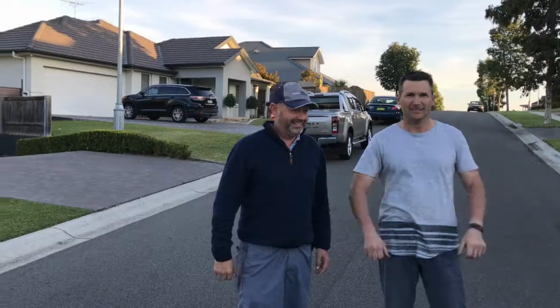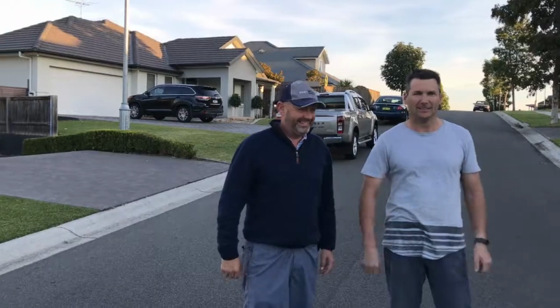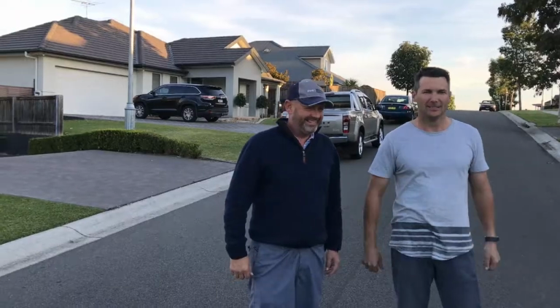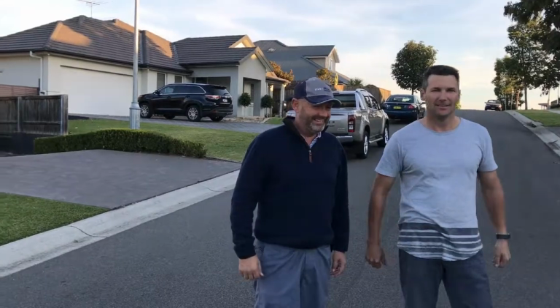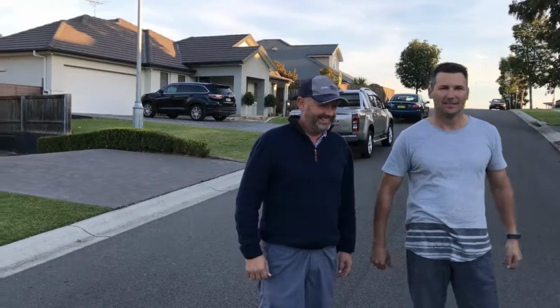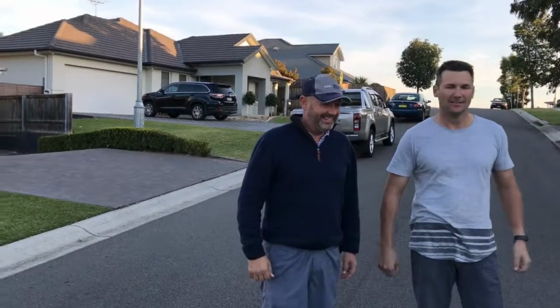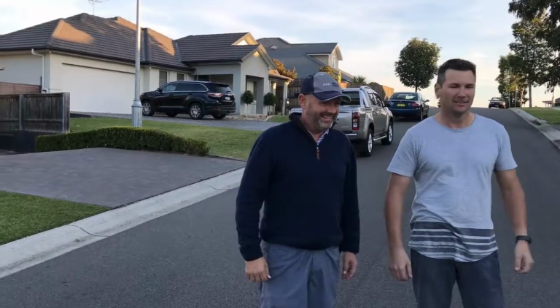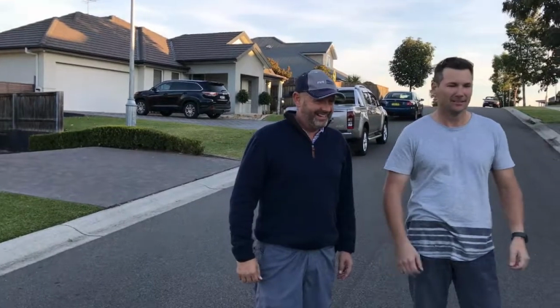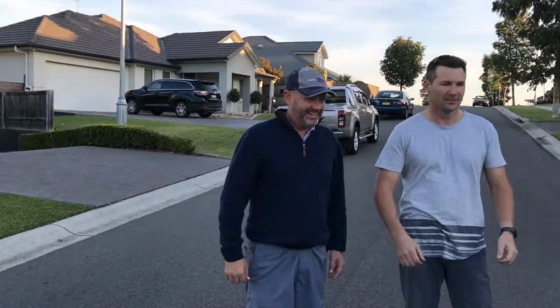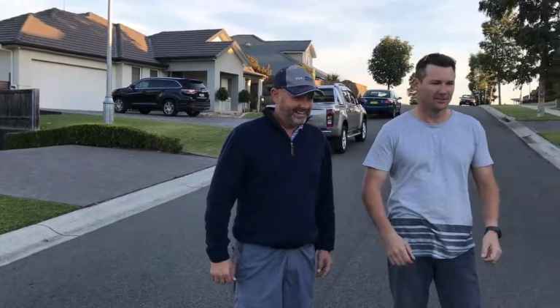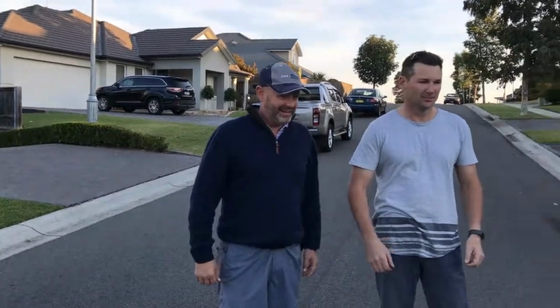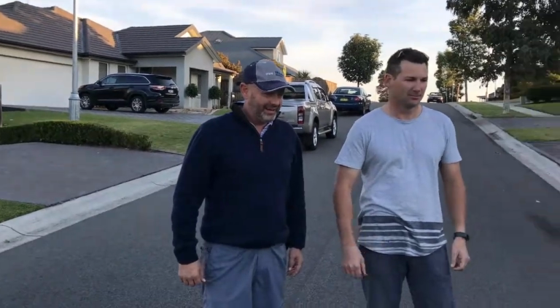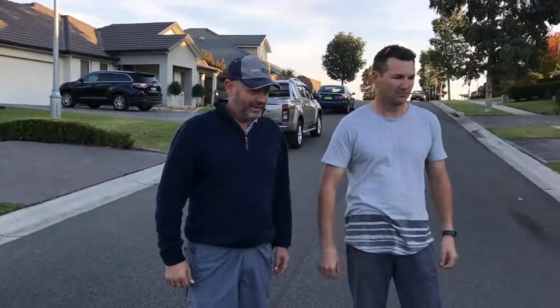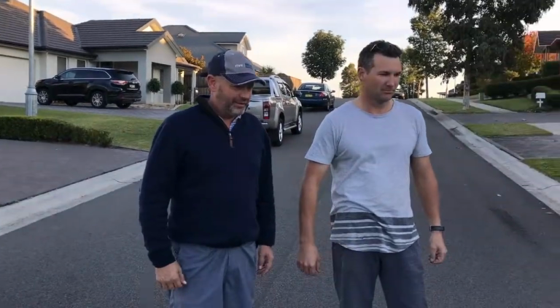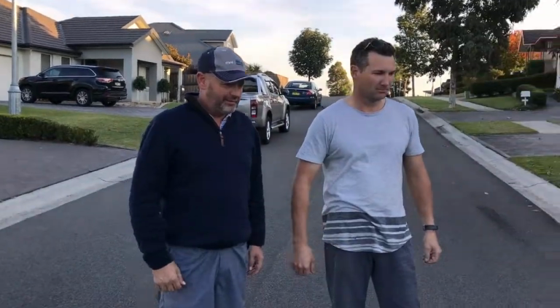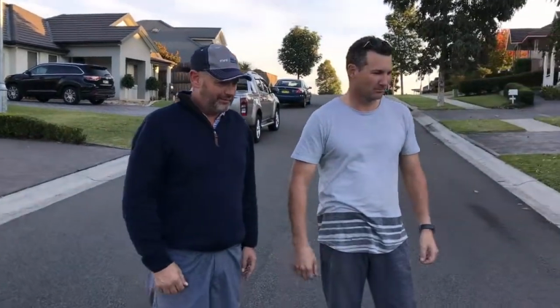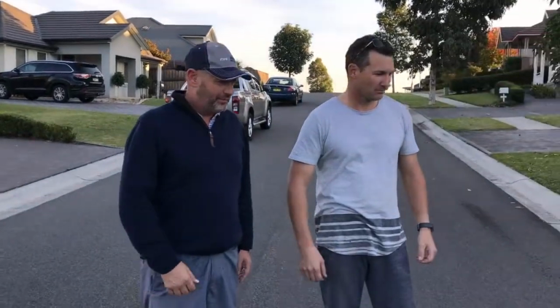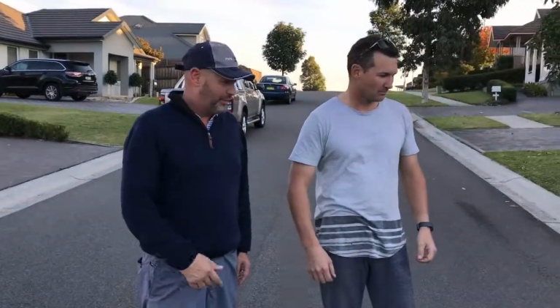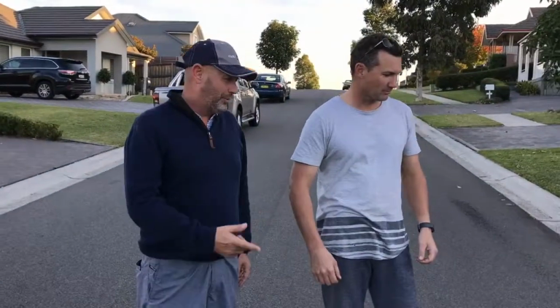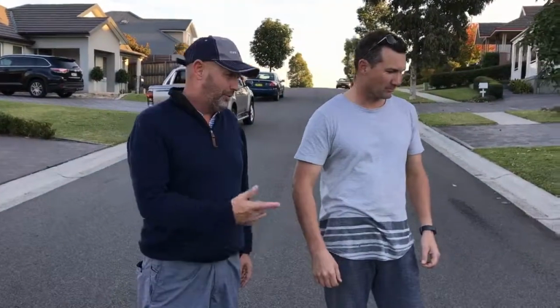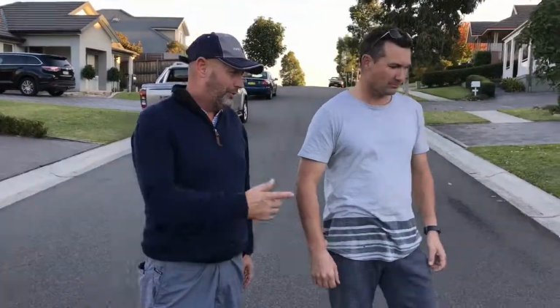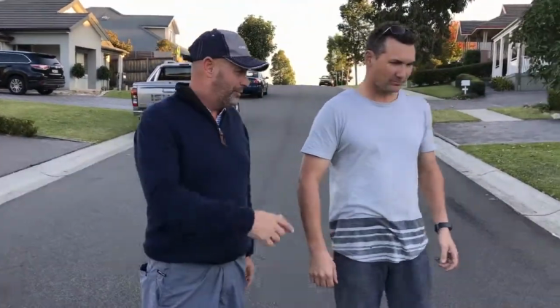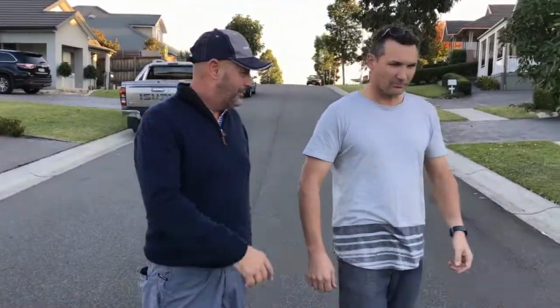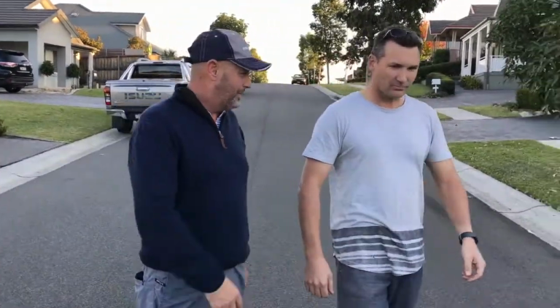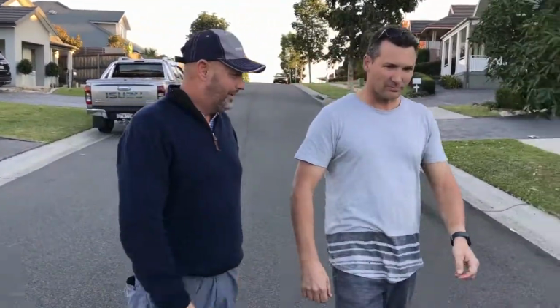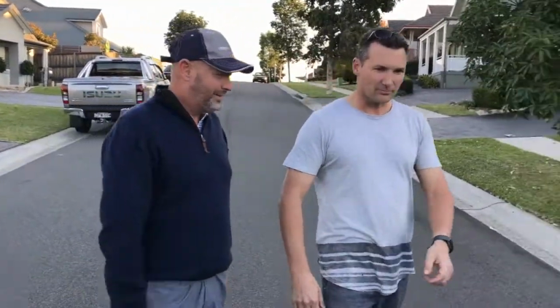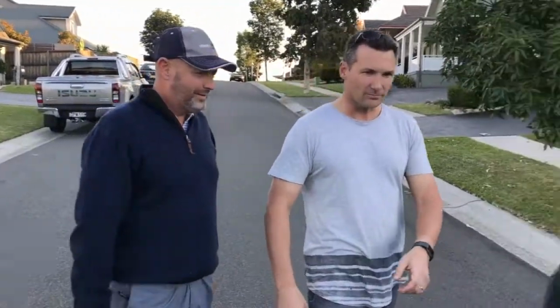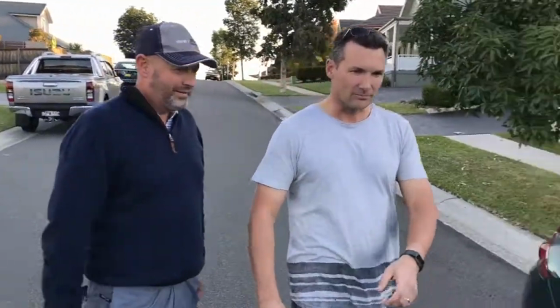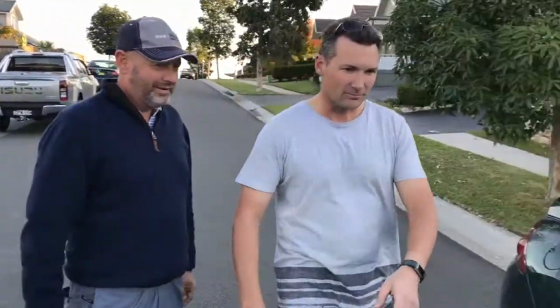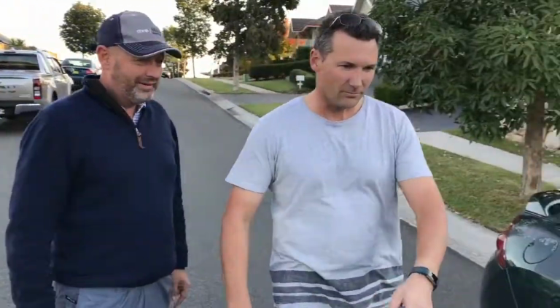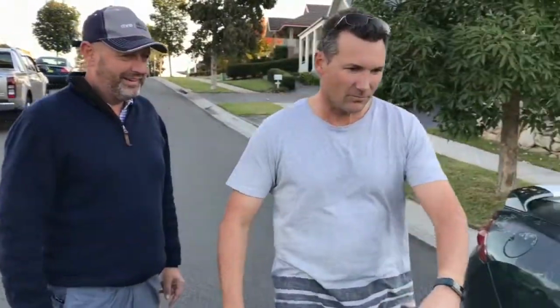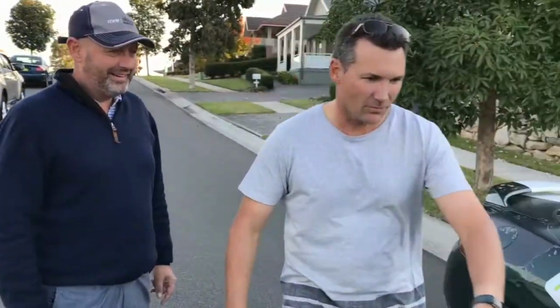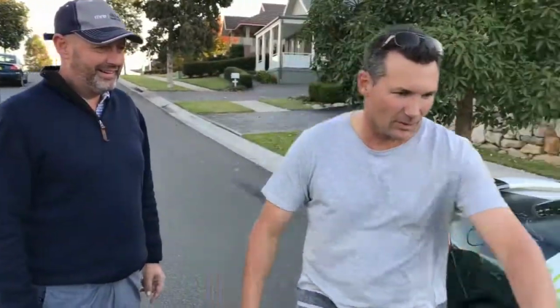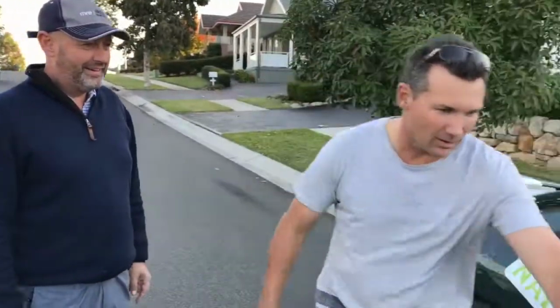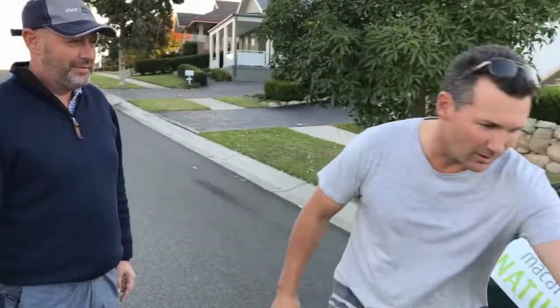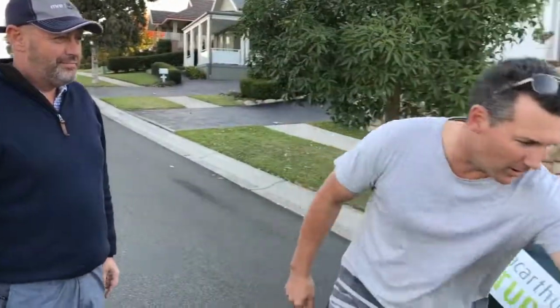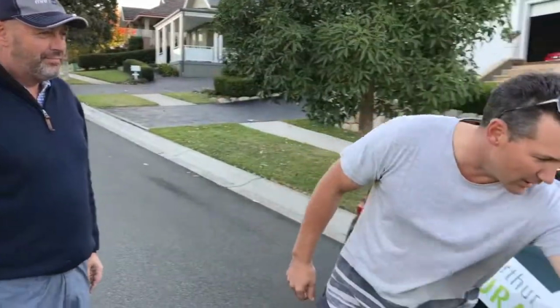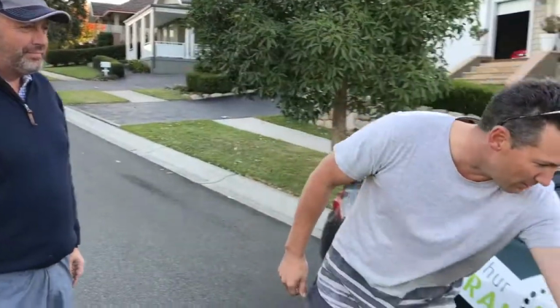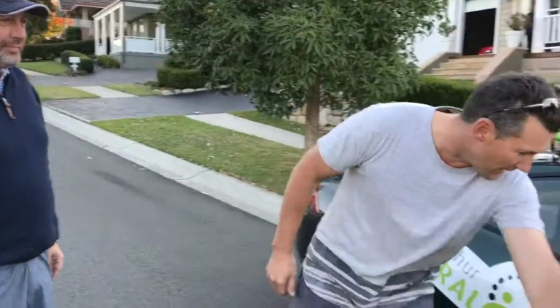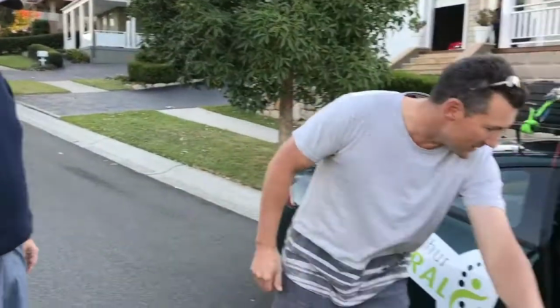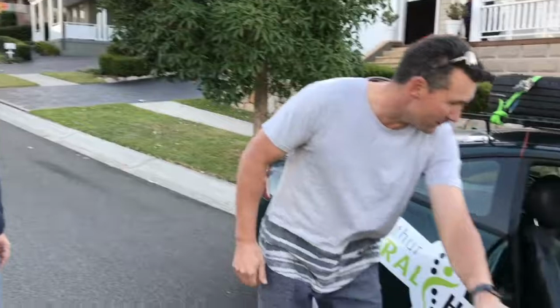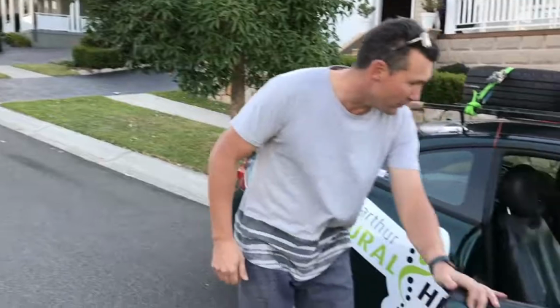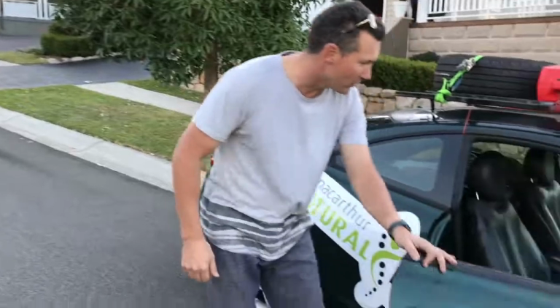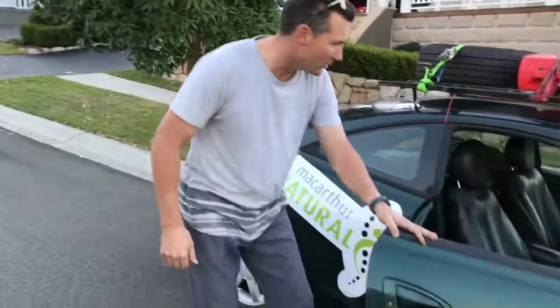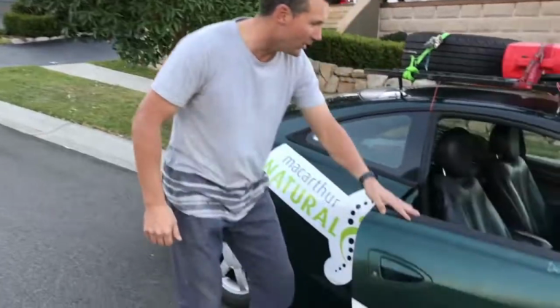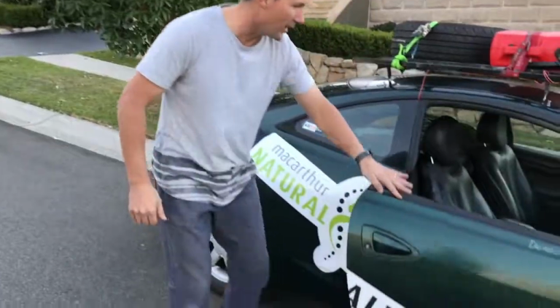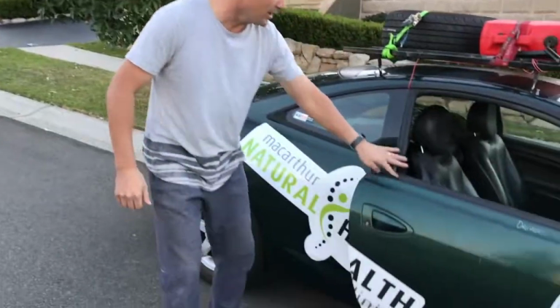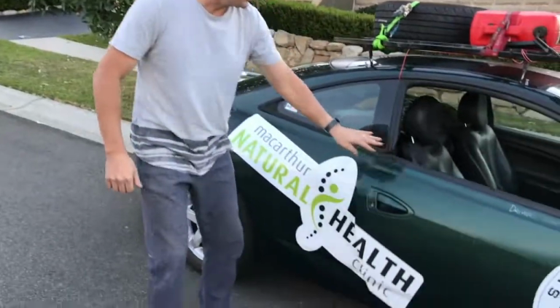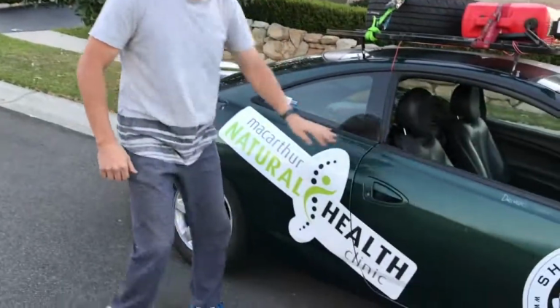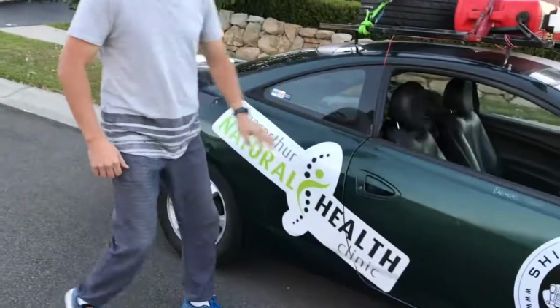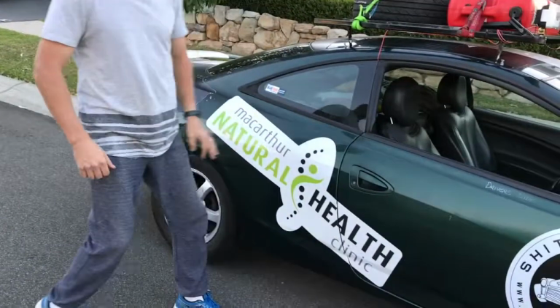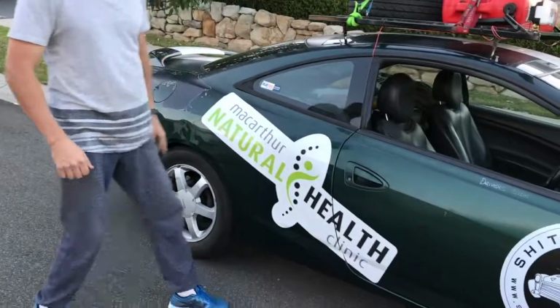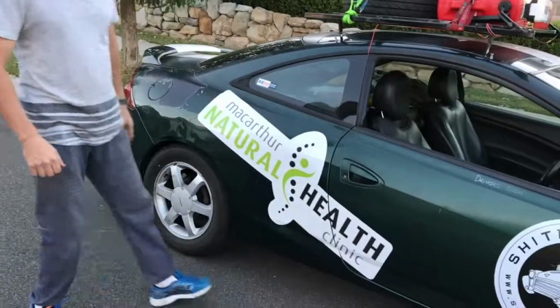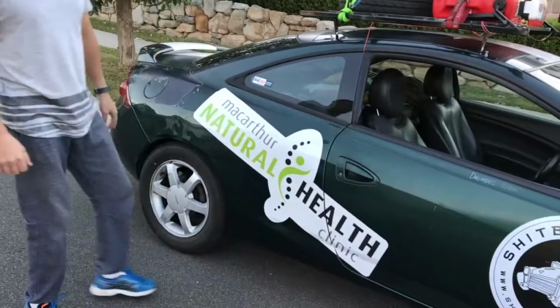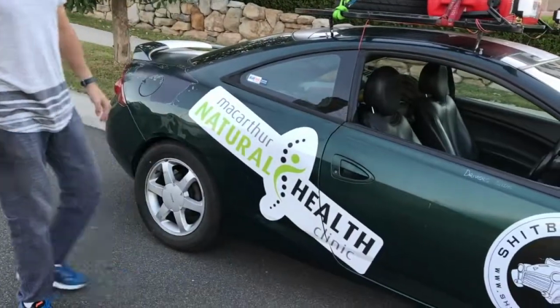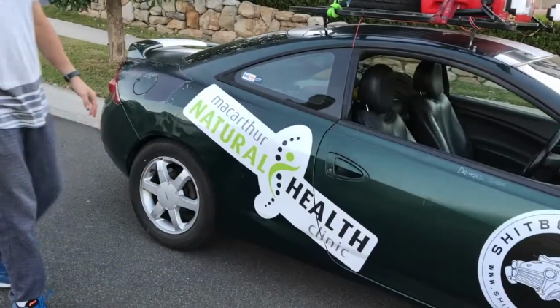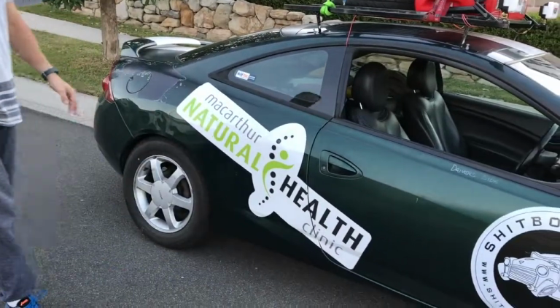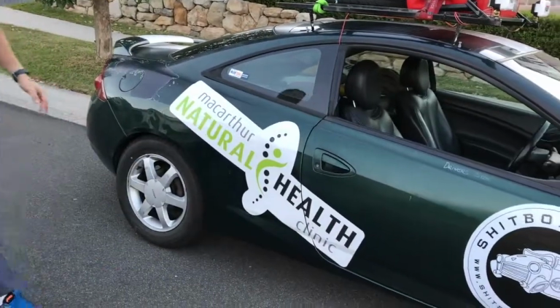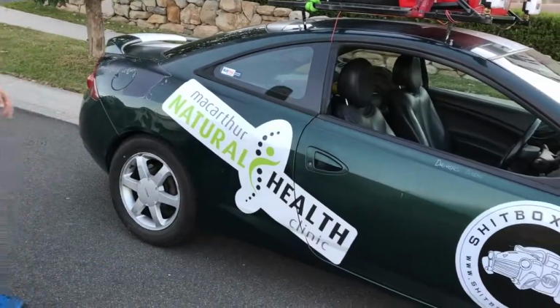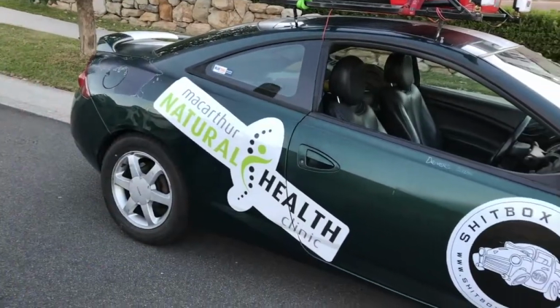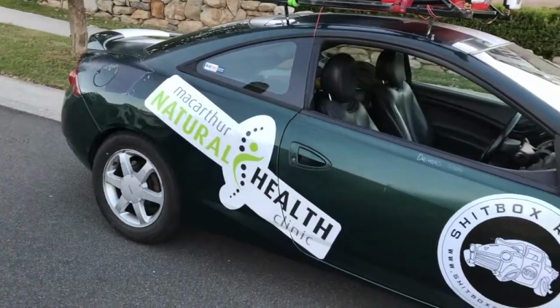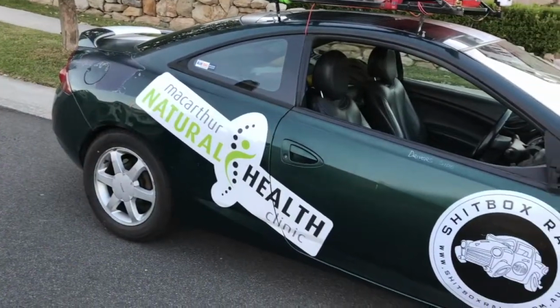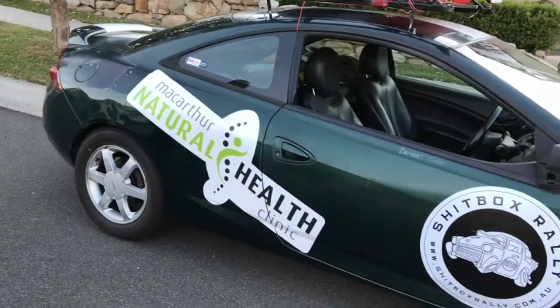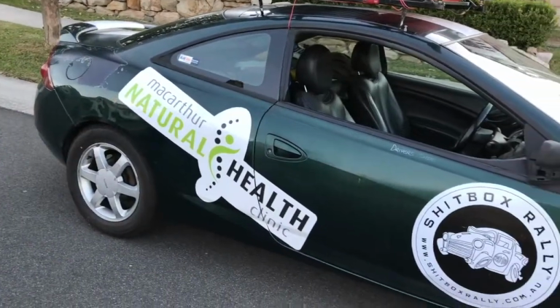Alright boys, give us a bit of a walk around of the amazing Ford Cougar. Oh, the amazing Ford Cougar. Doodle piece of crap.